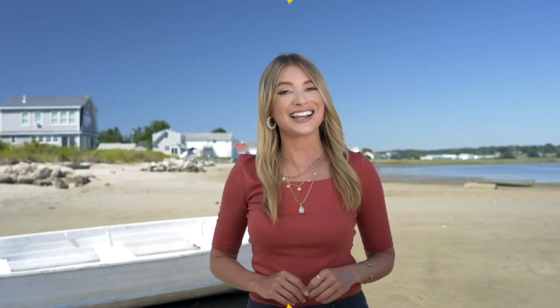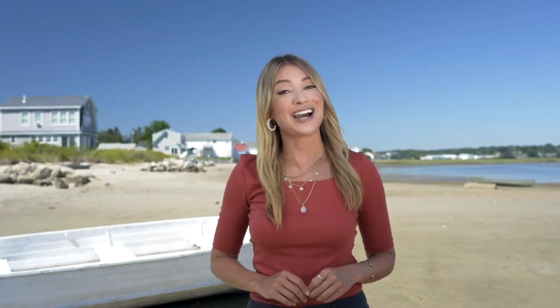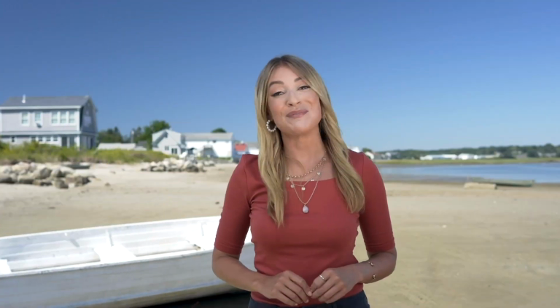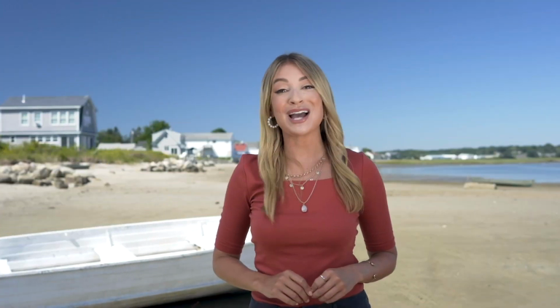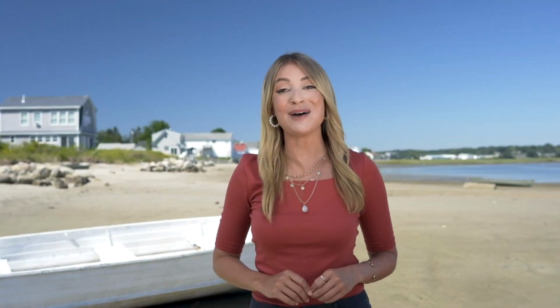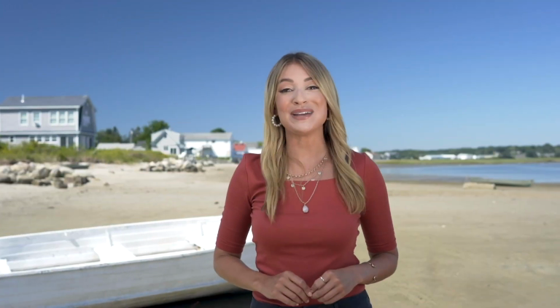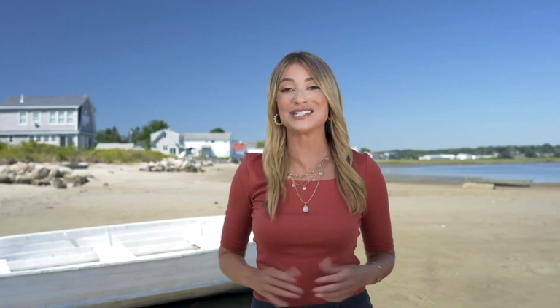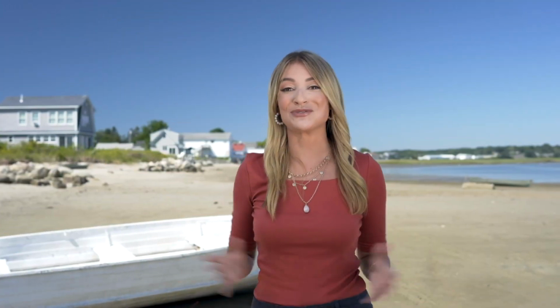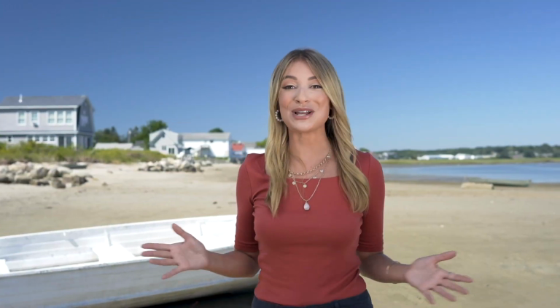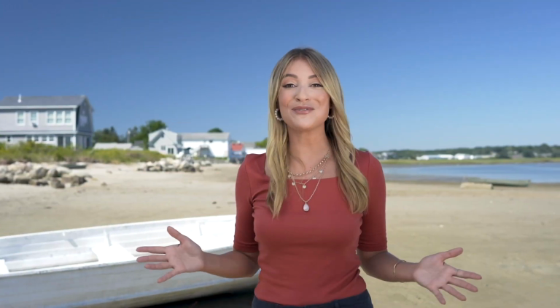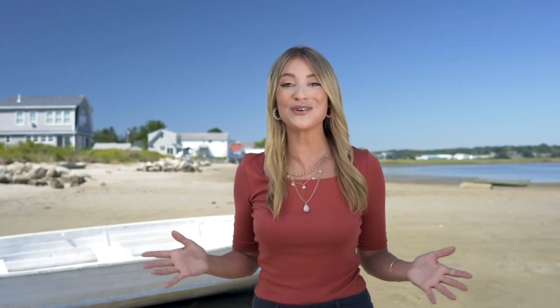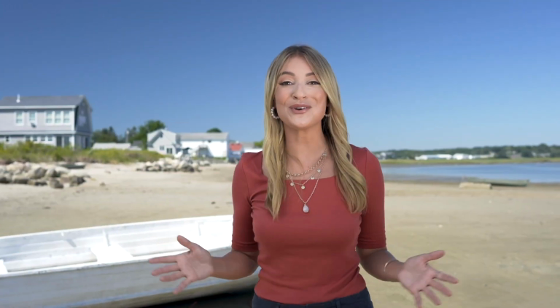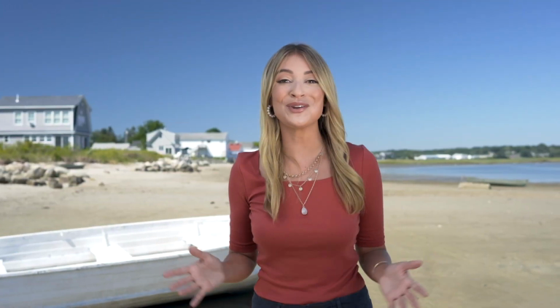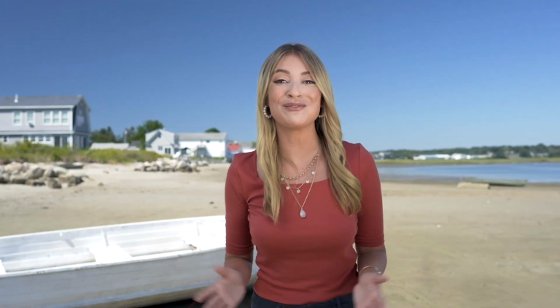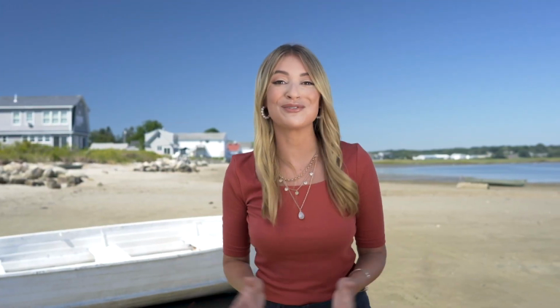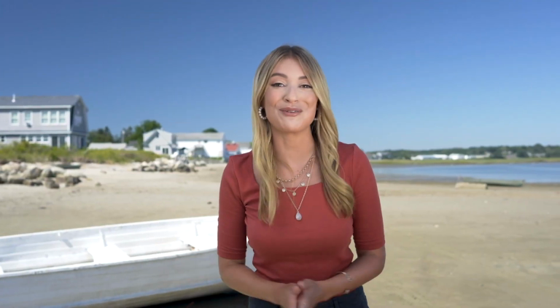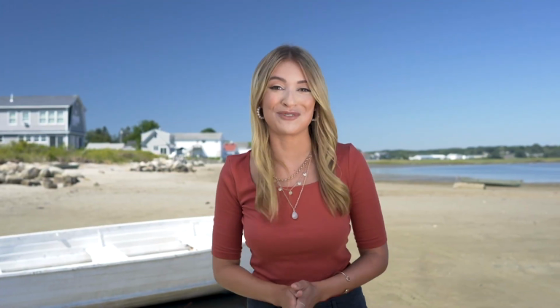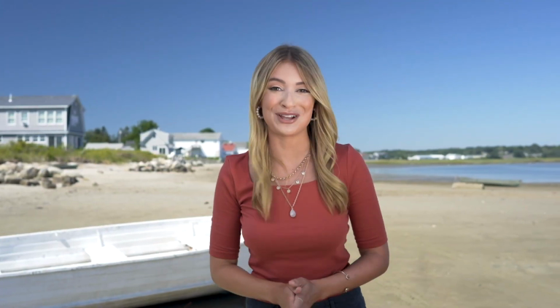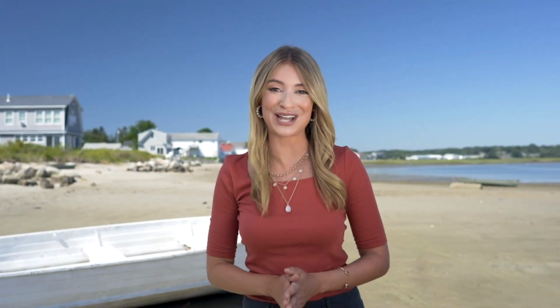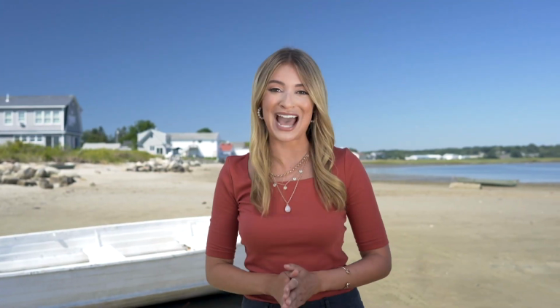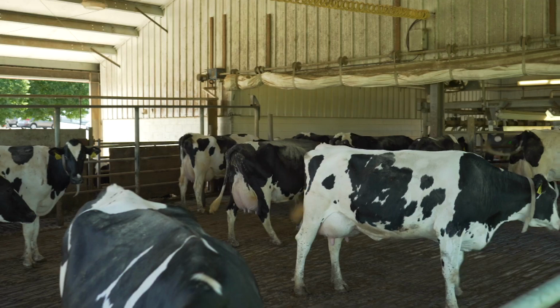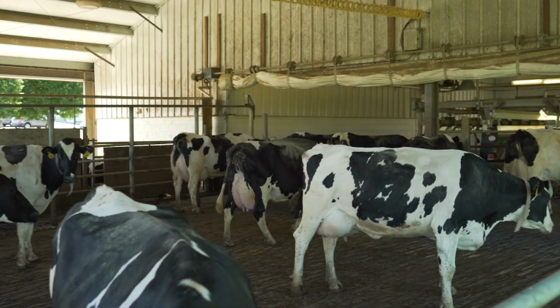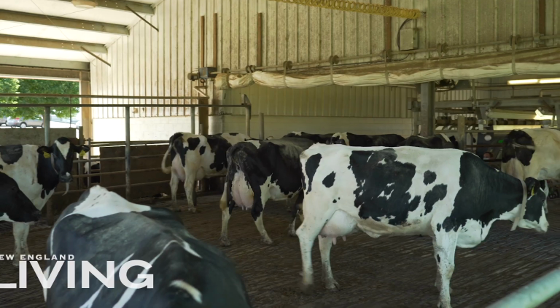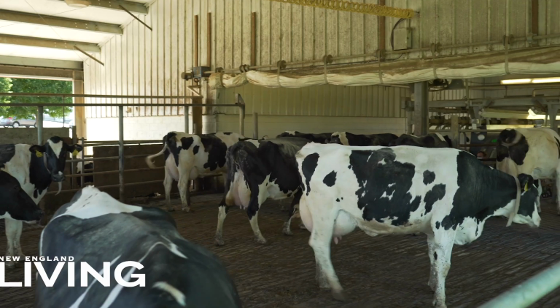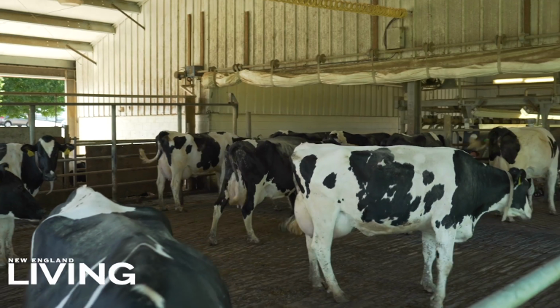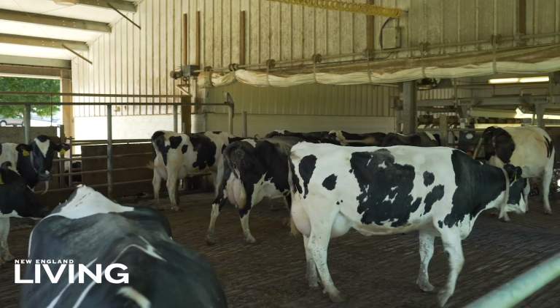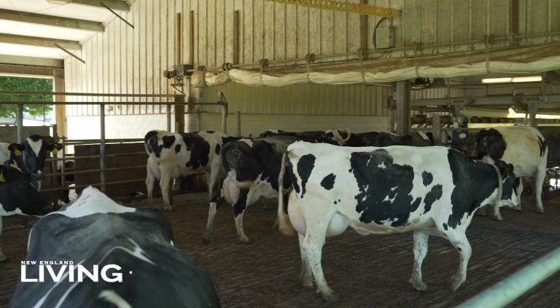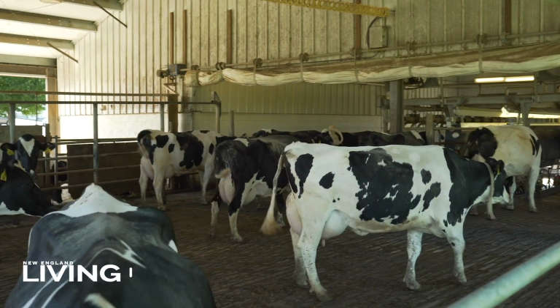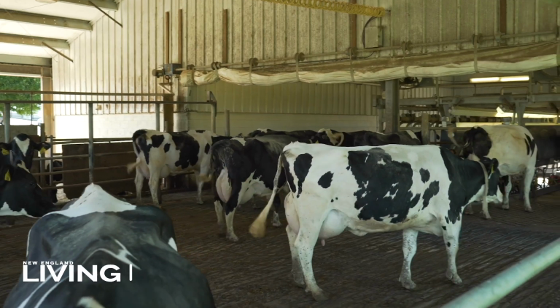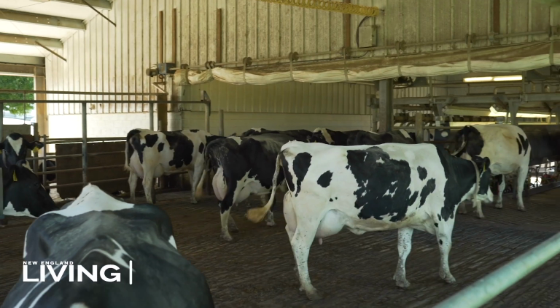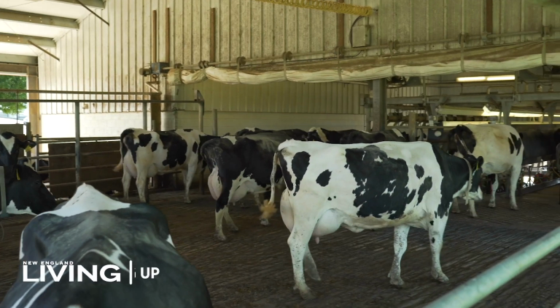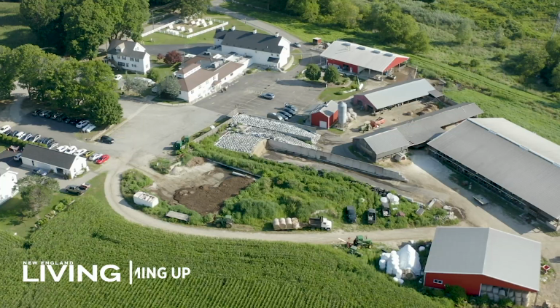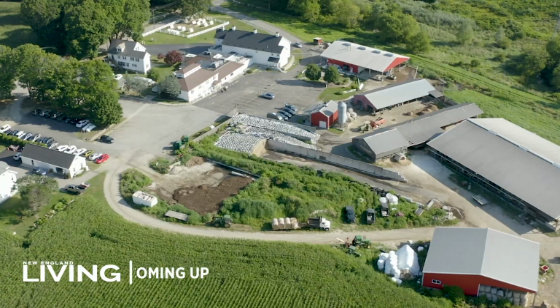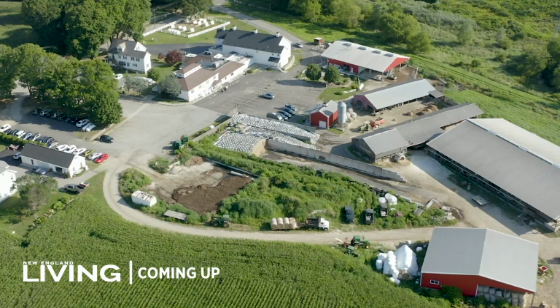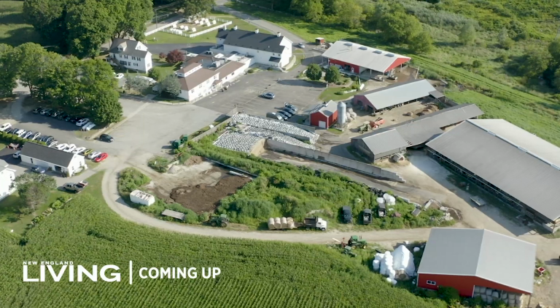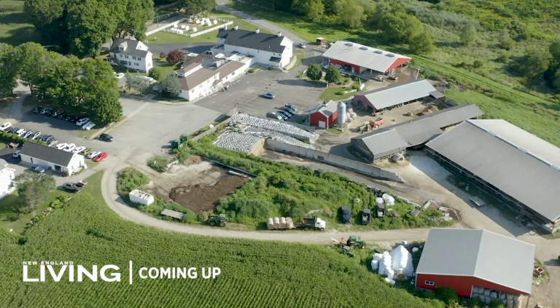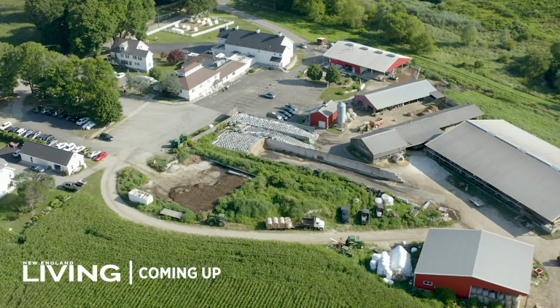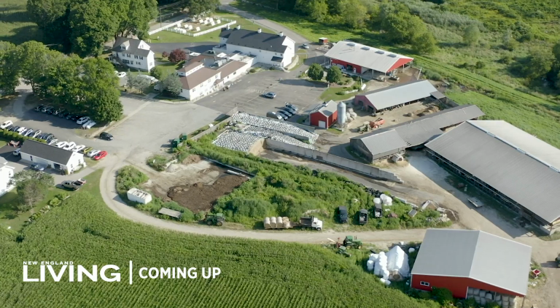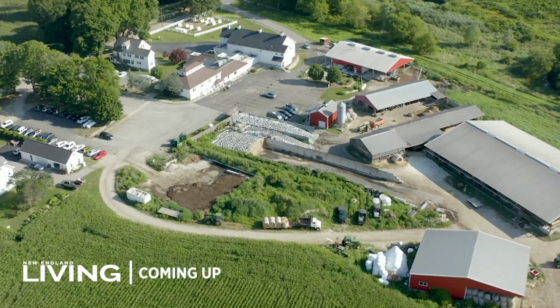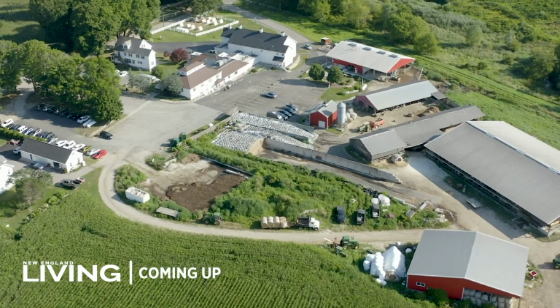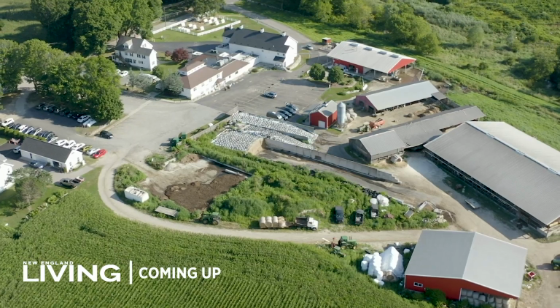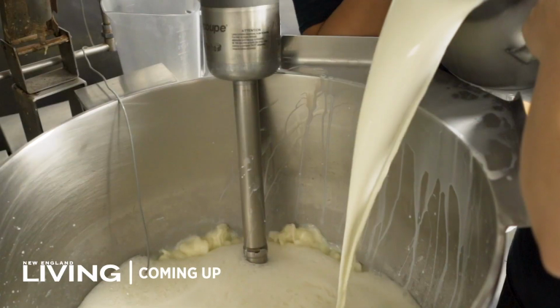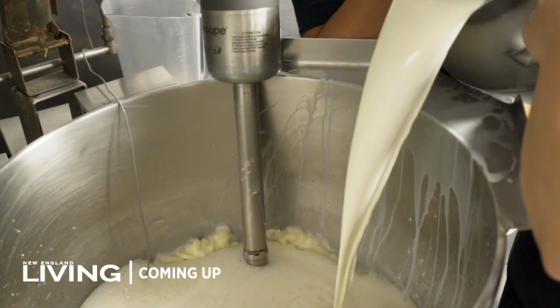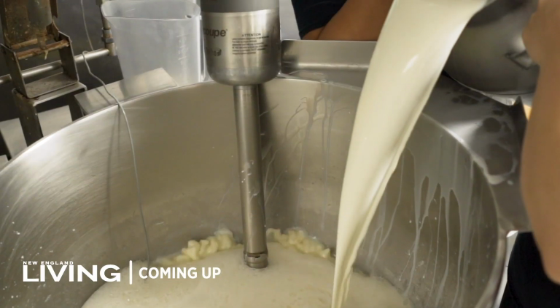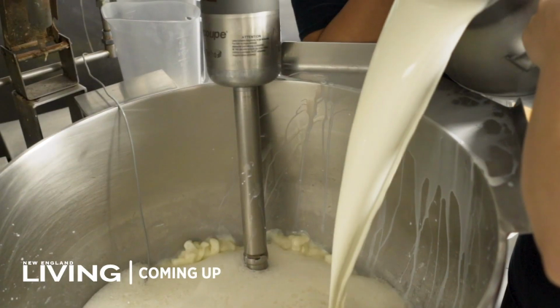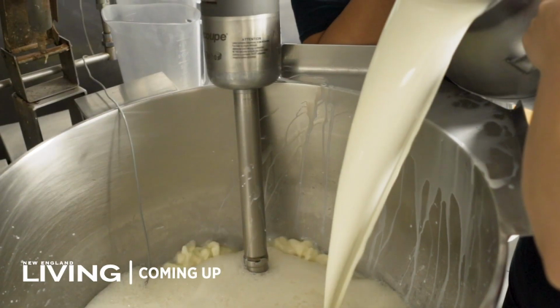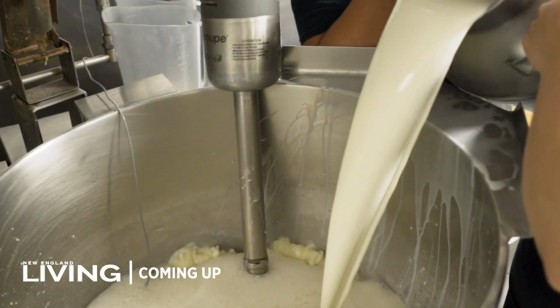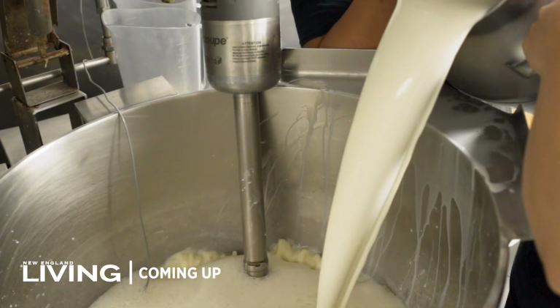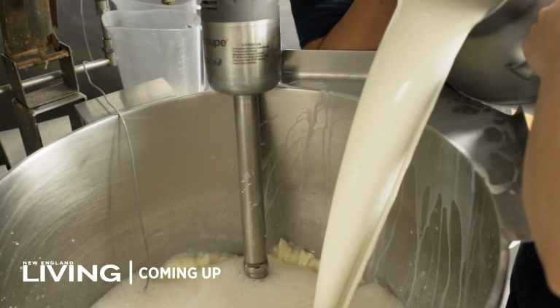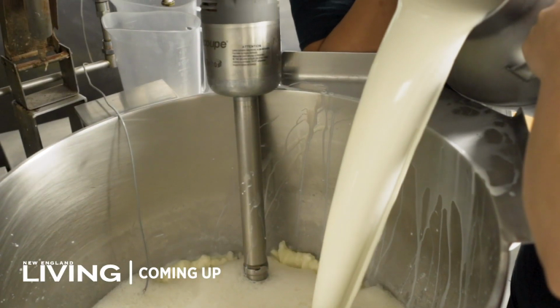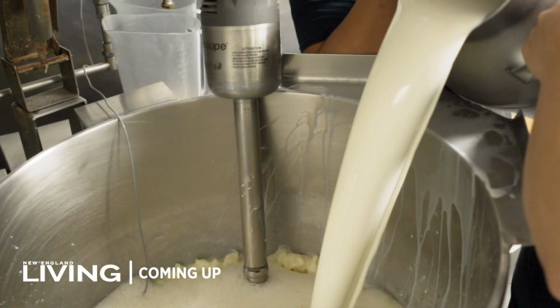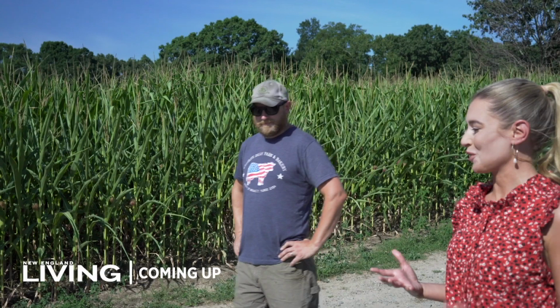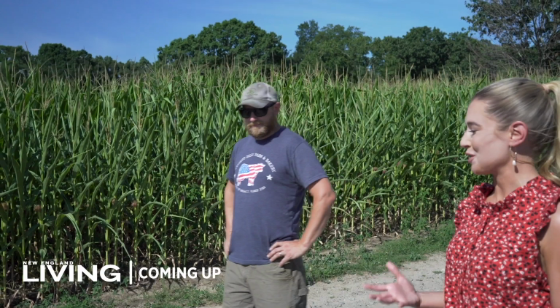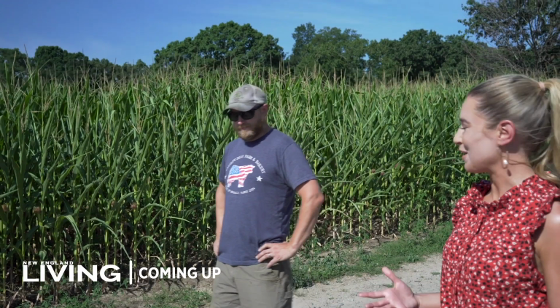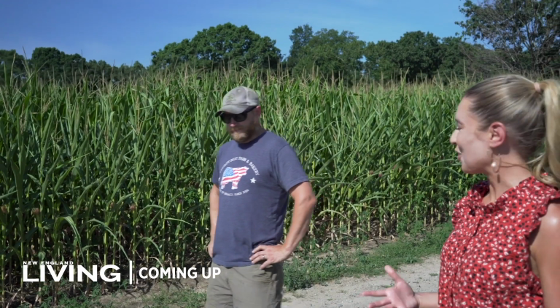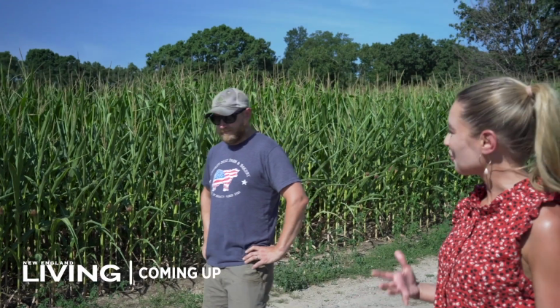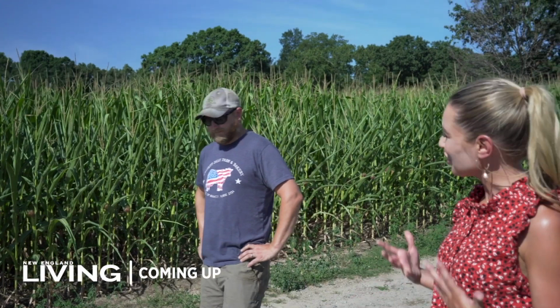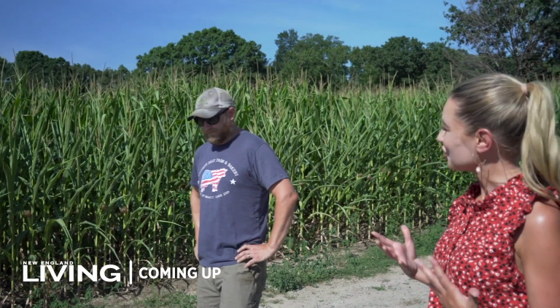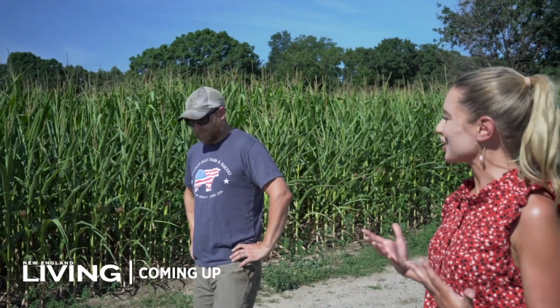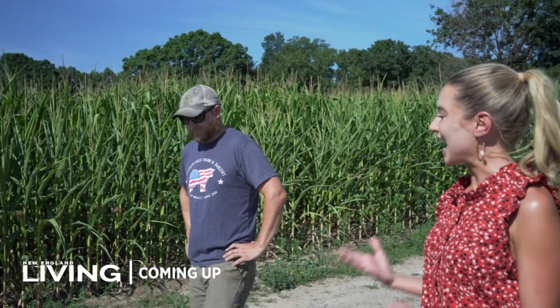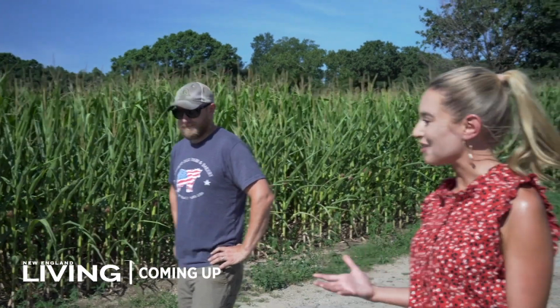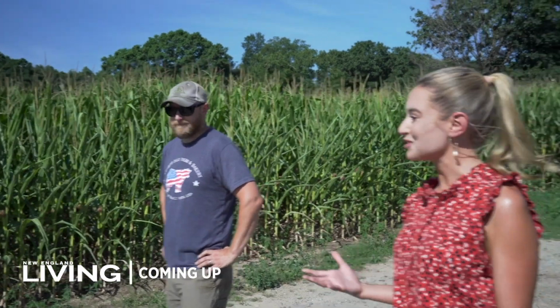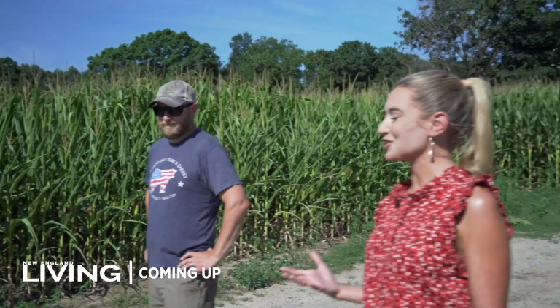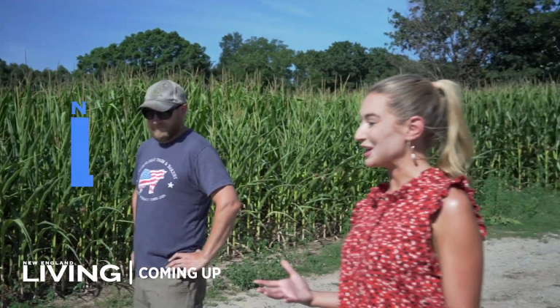Coming up, it's real food from real cows — how one farm is redefining fresh. That's next, when New England Living returns.